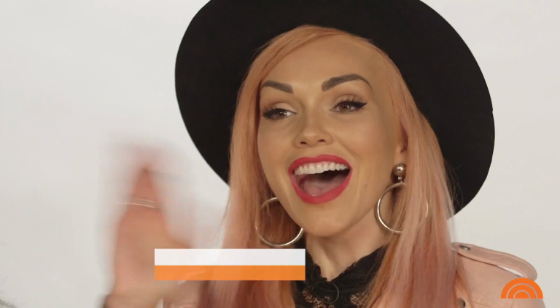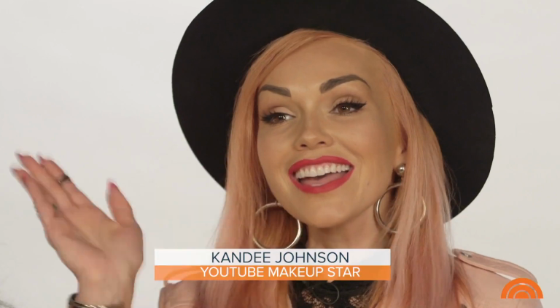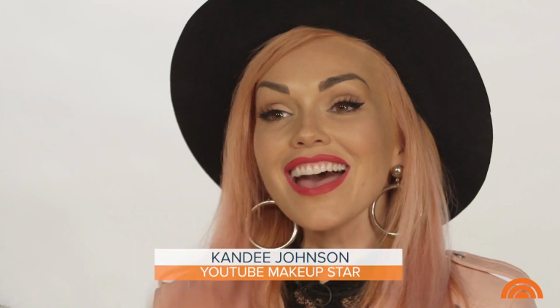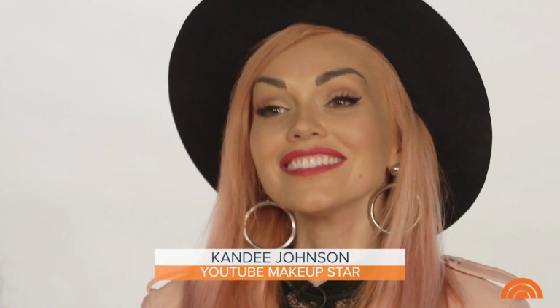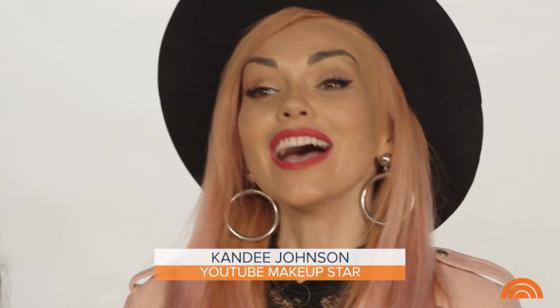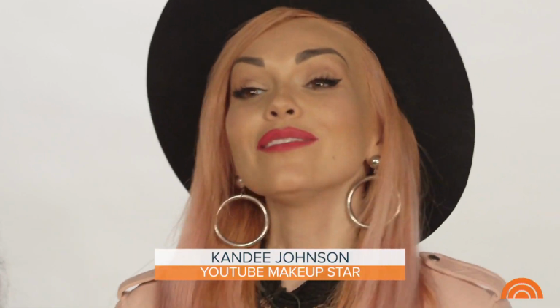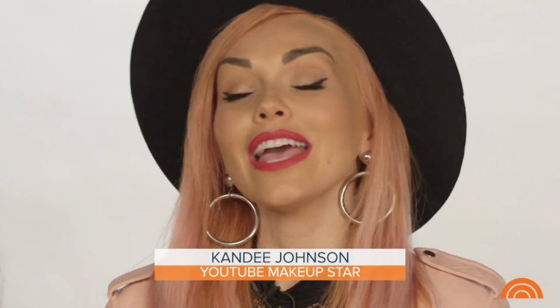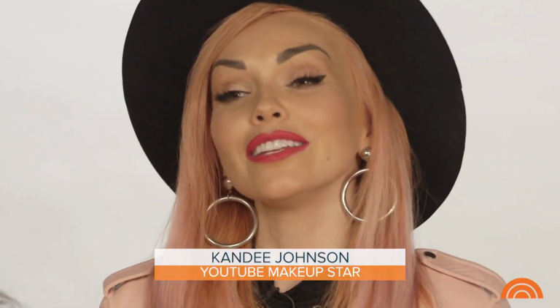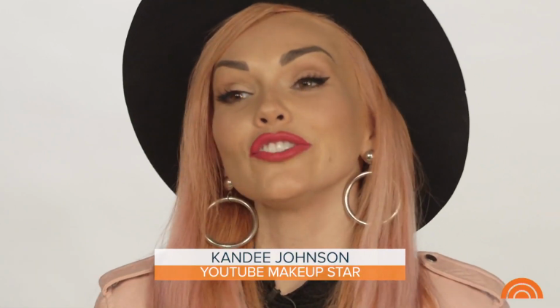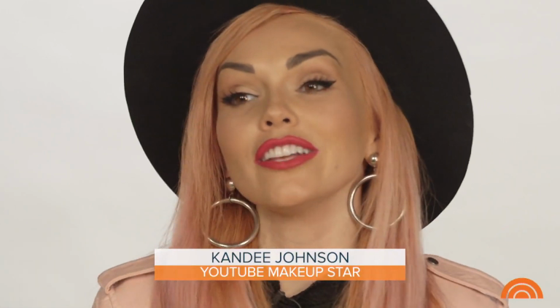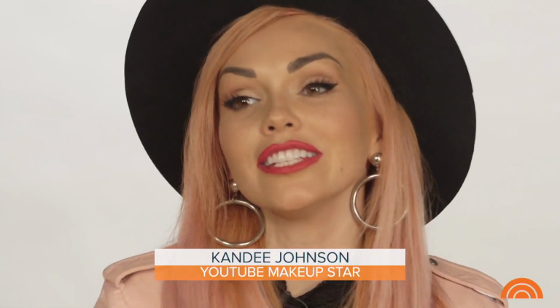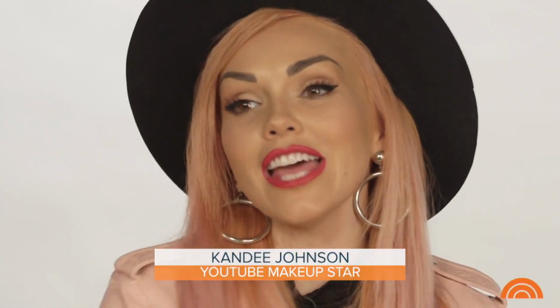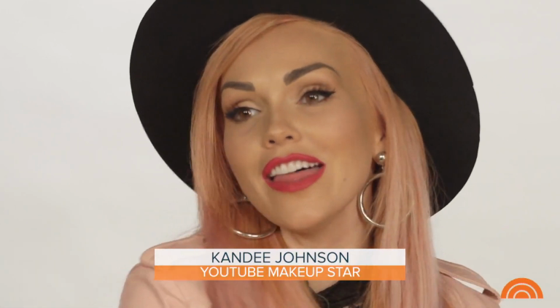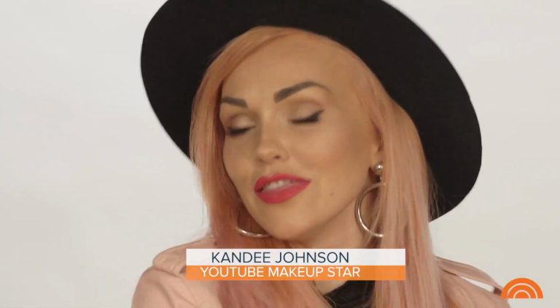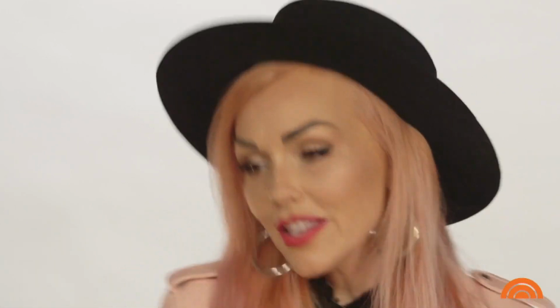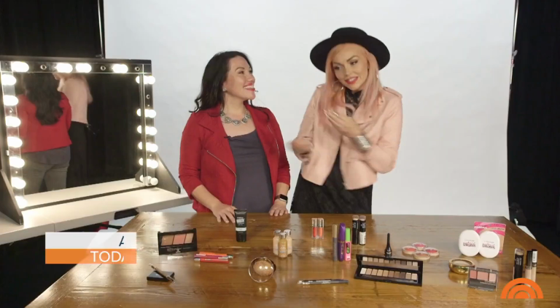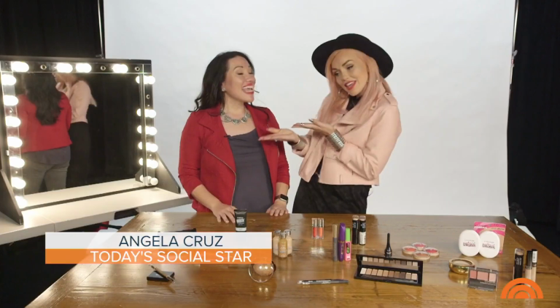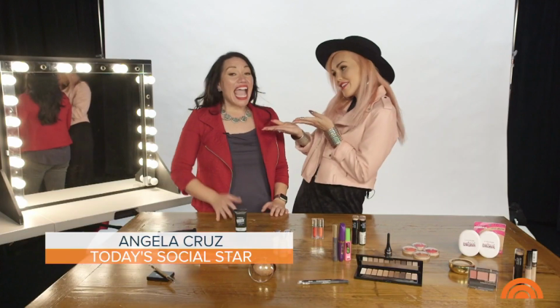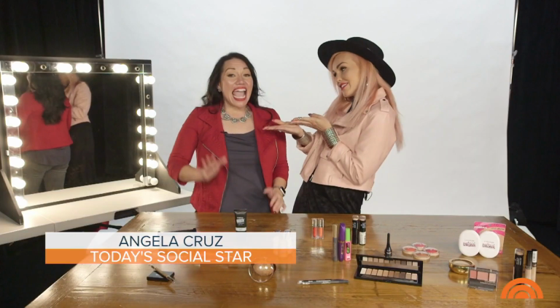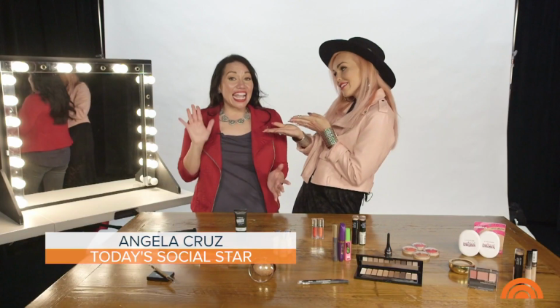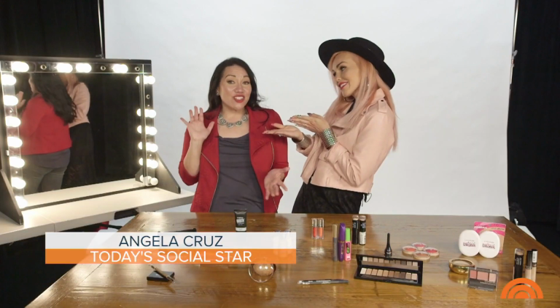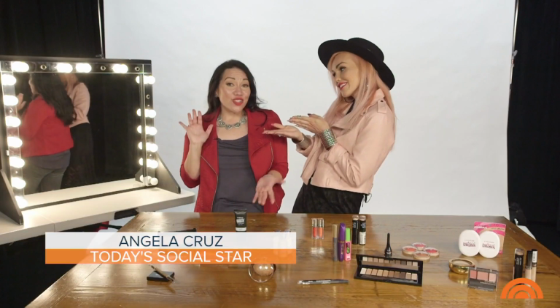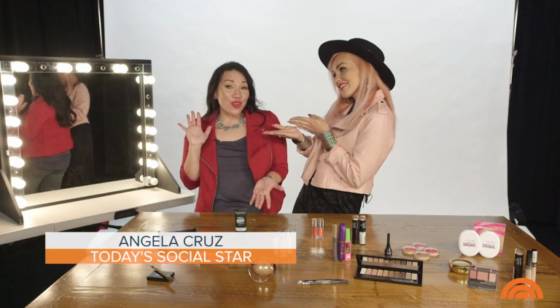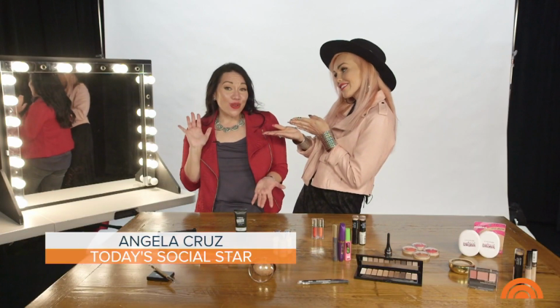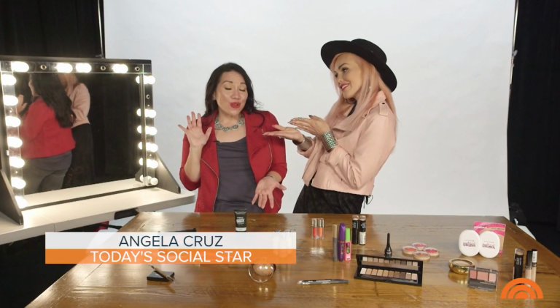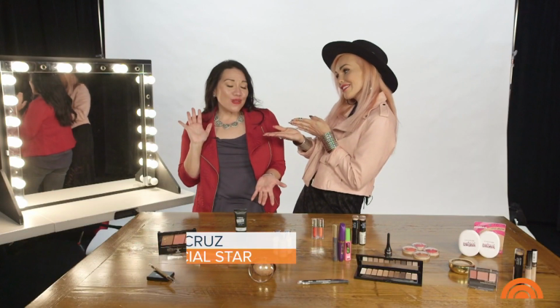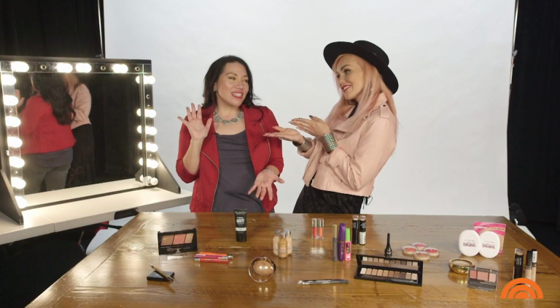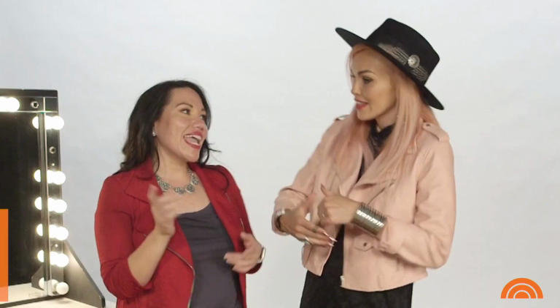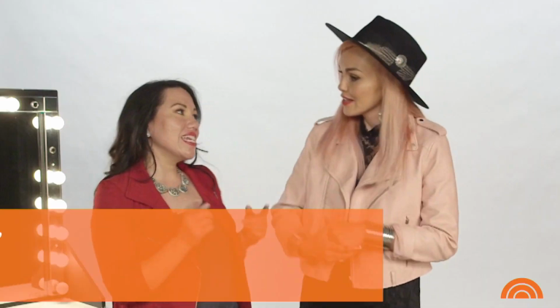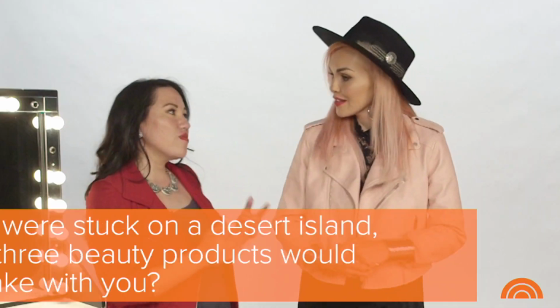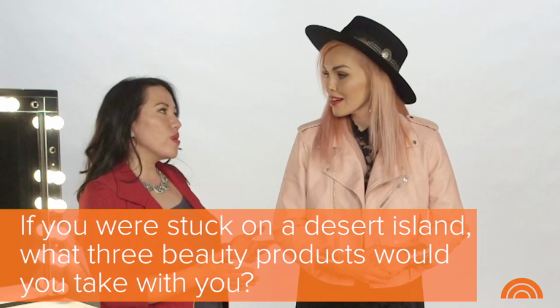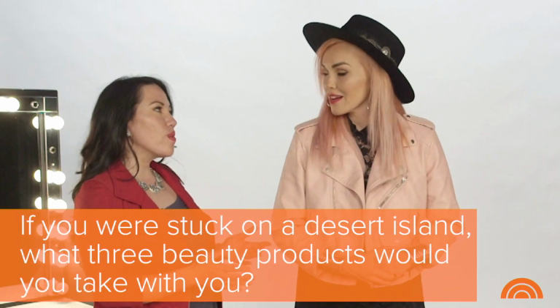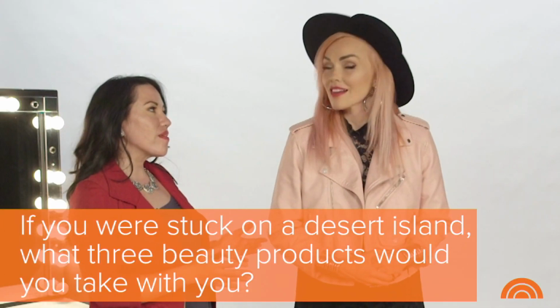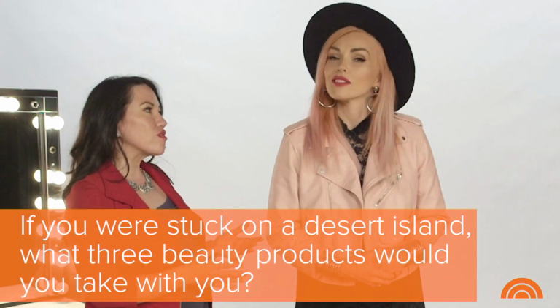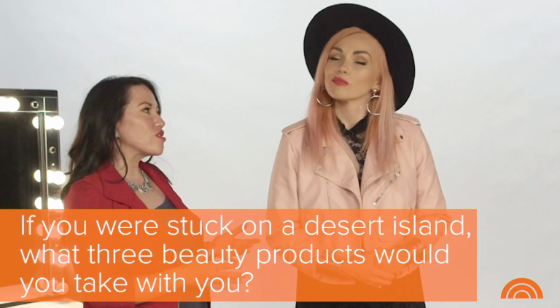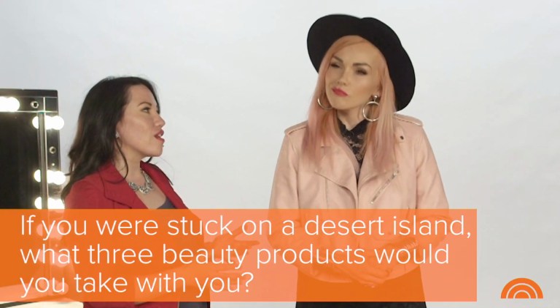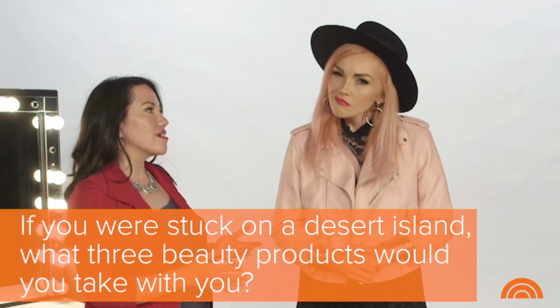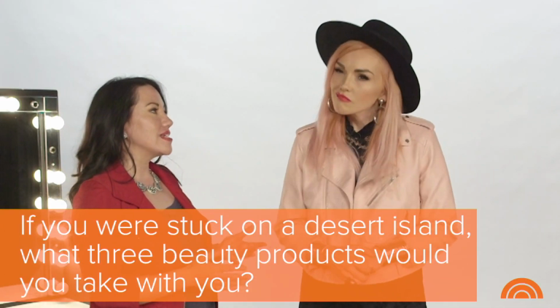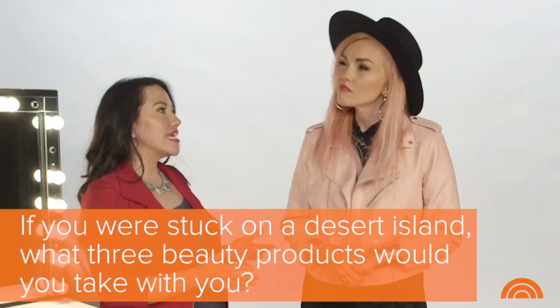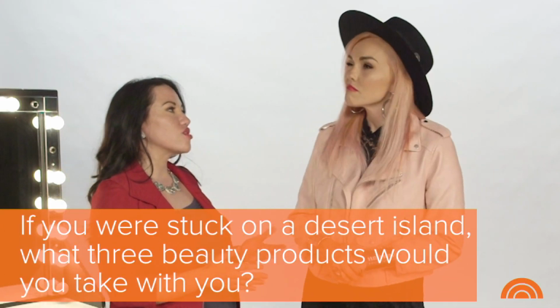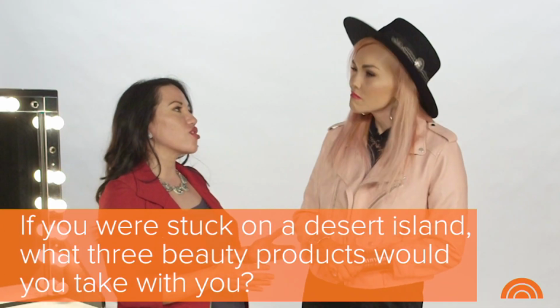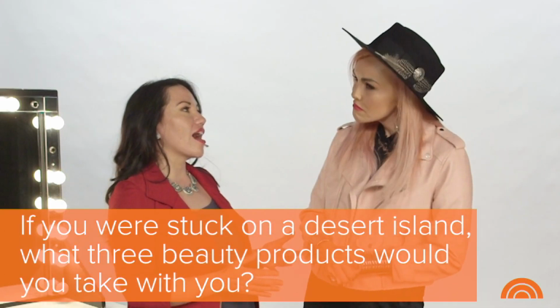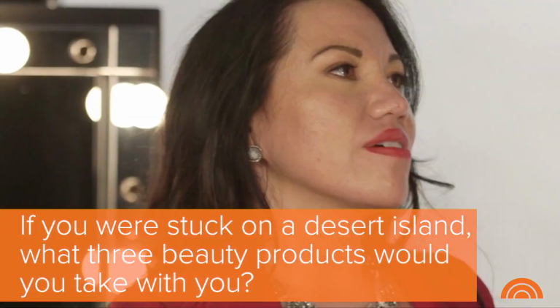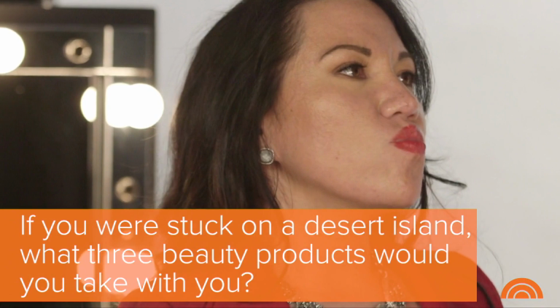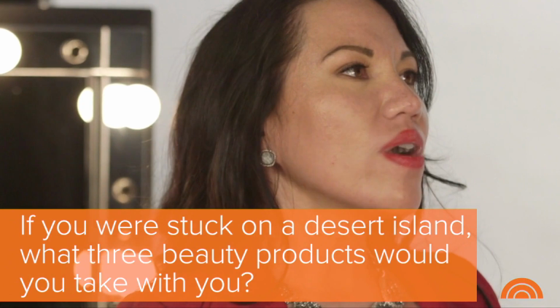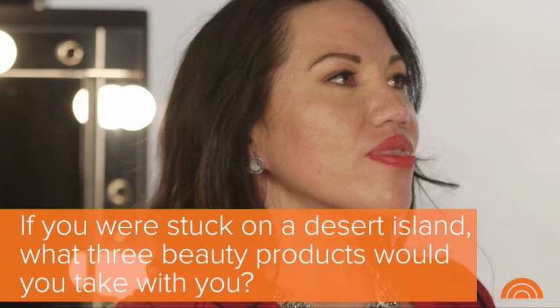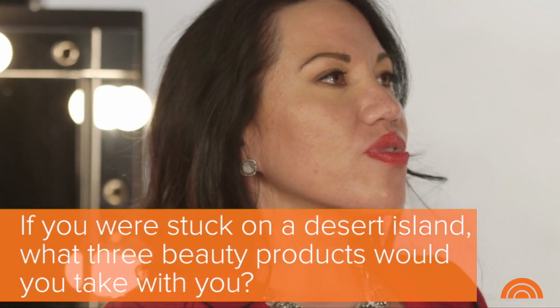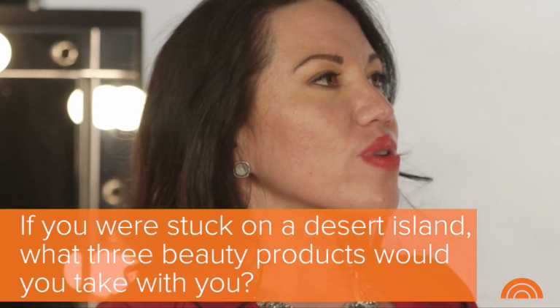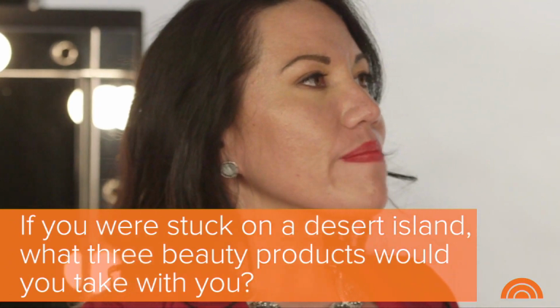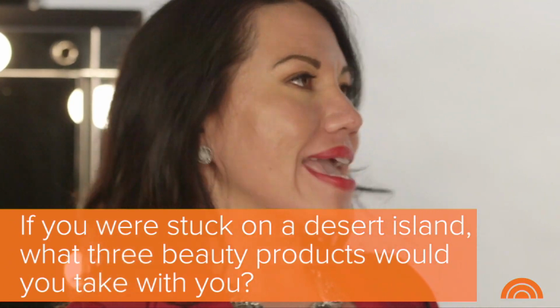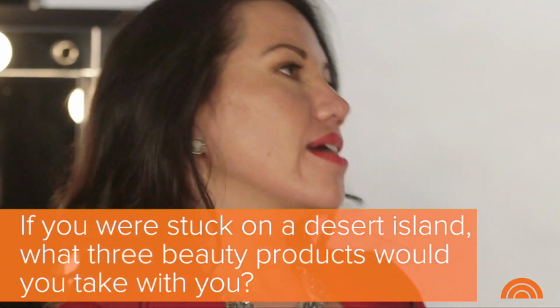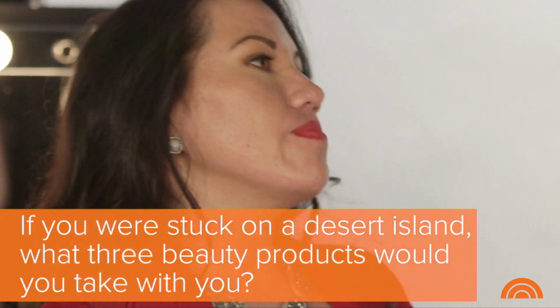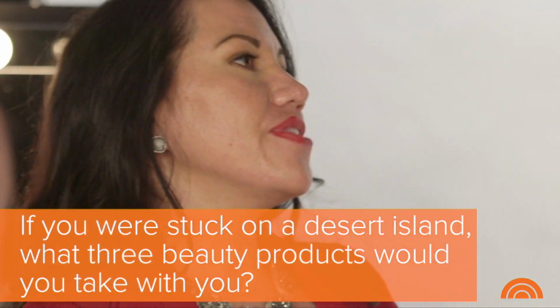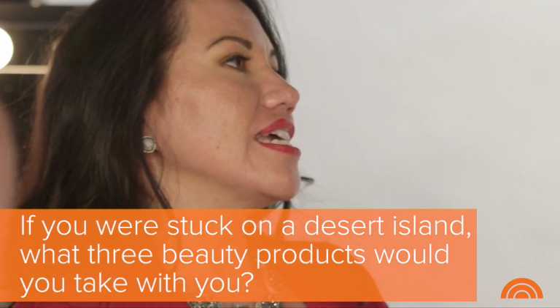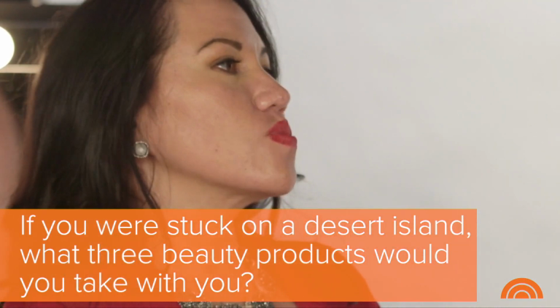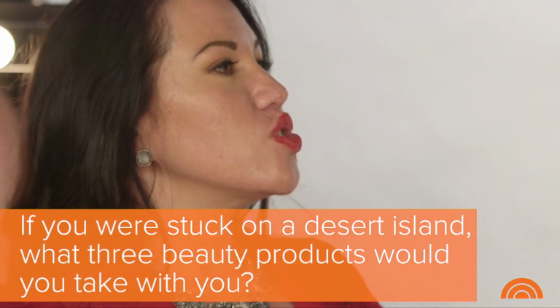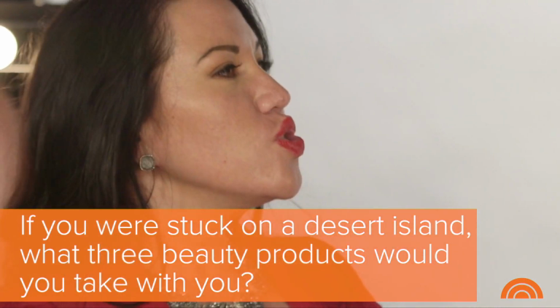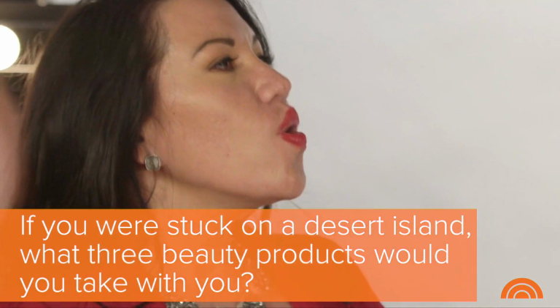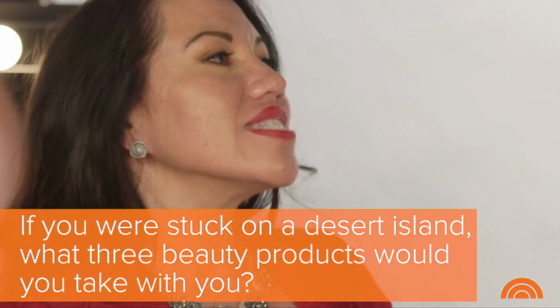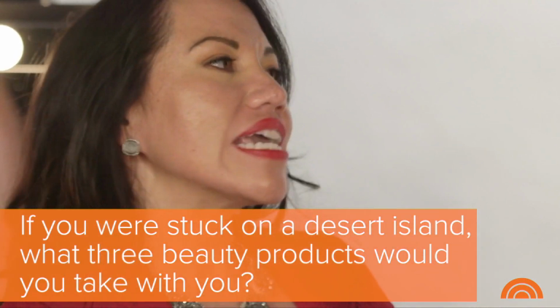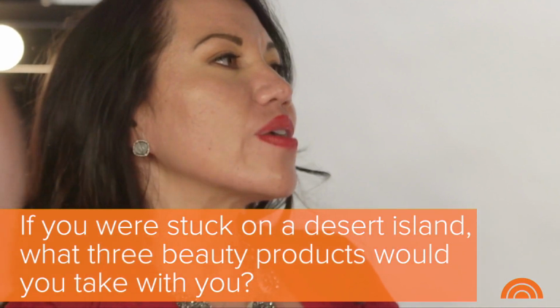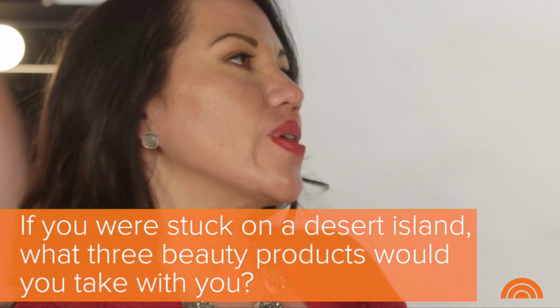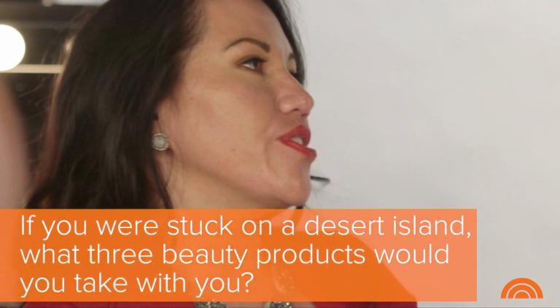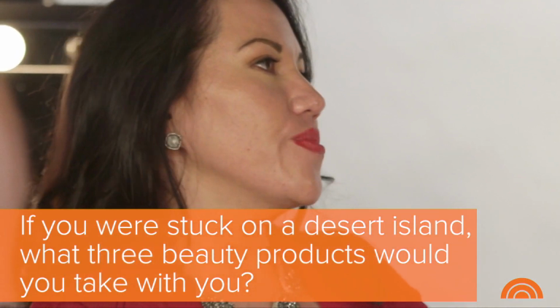Hi guys, I'm Kandi Johnson and this is Angela Cruz. Kandi, if we were ever stuck on a desert island, what three makeup things would you want to carry with you?